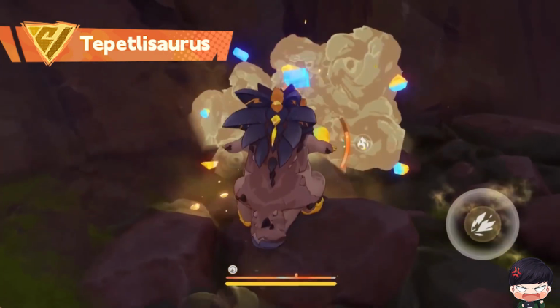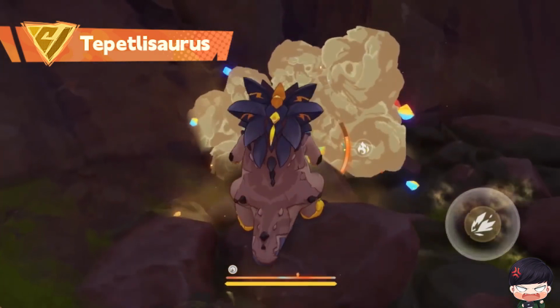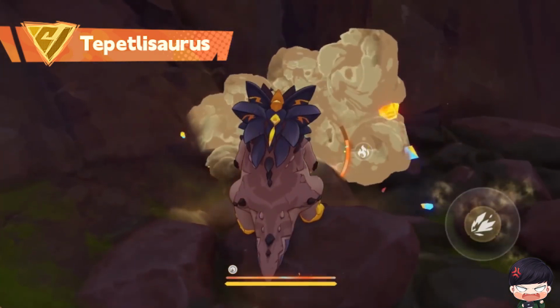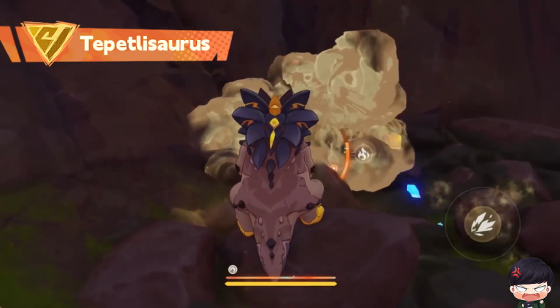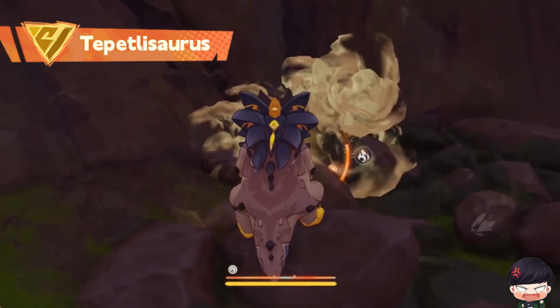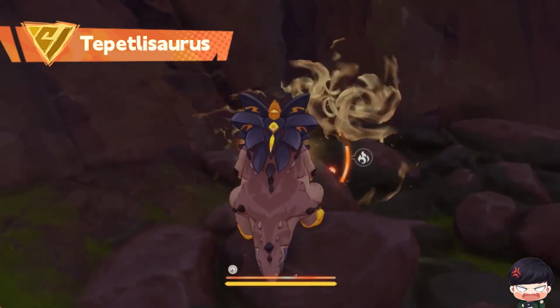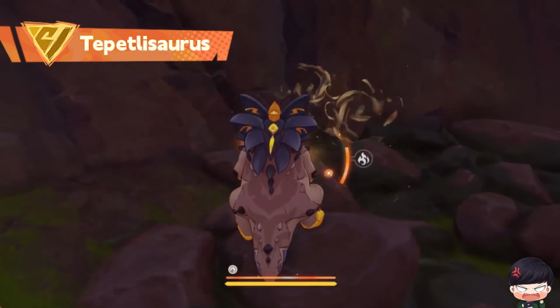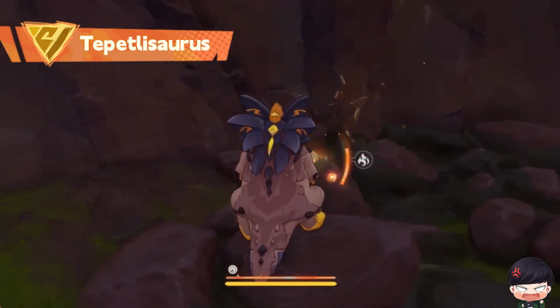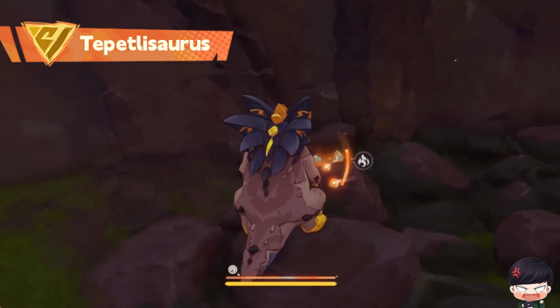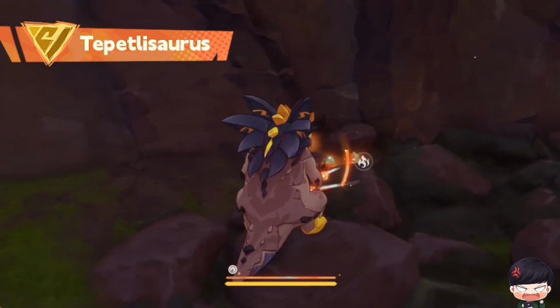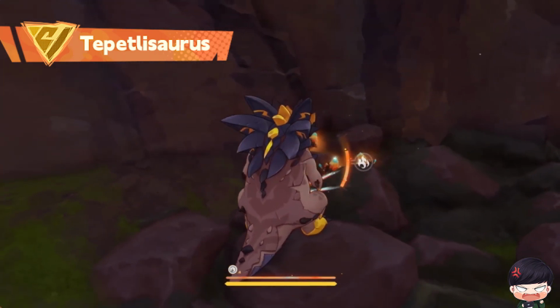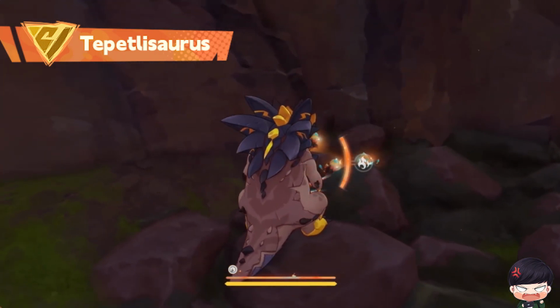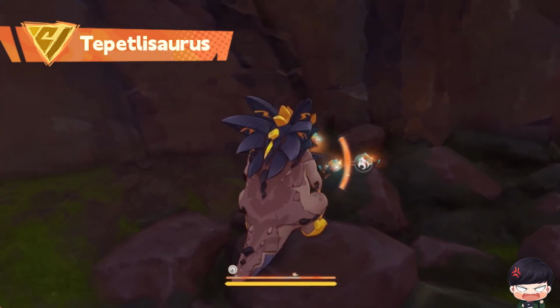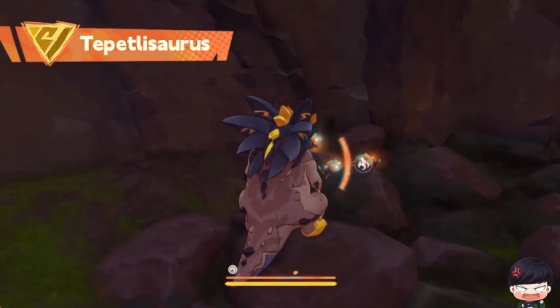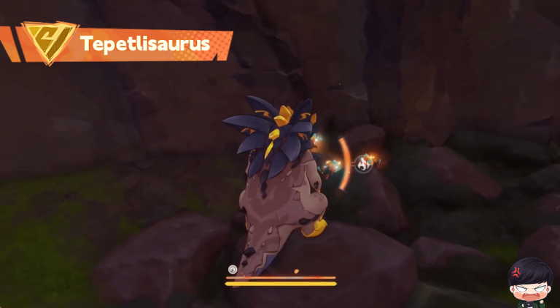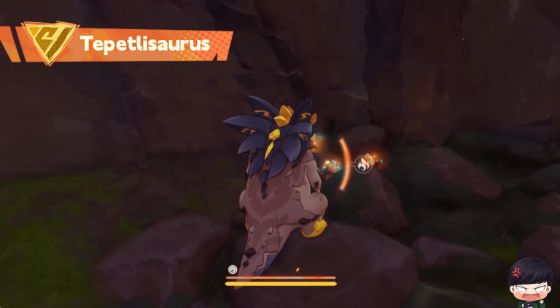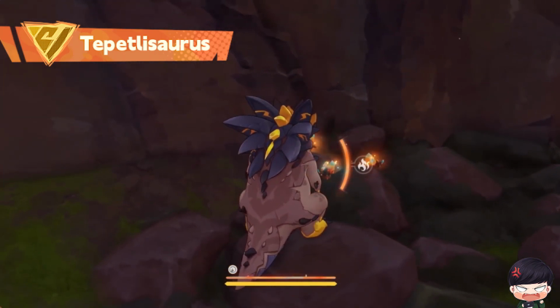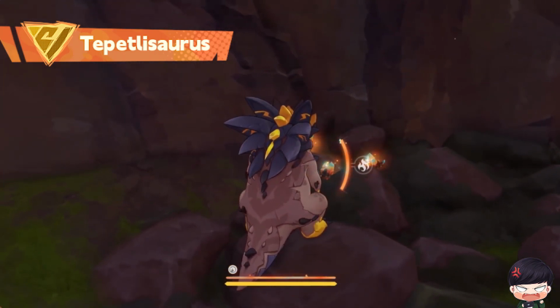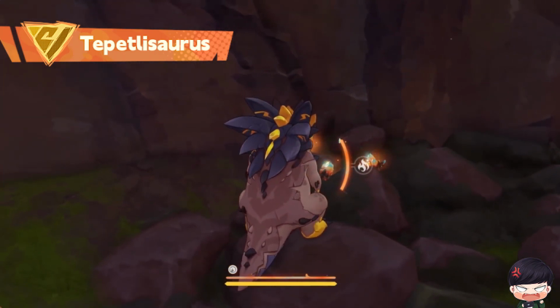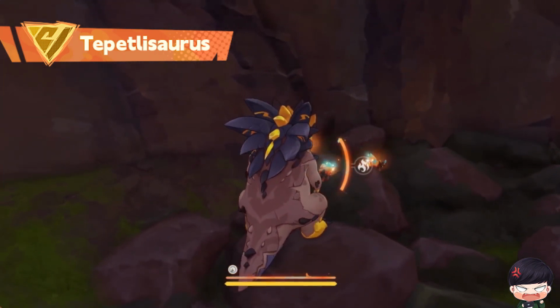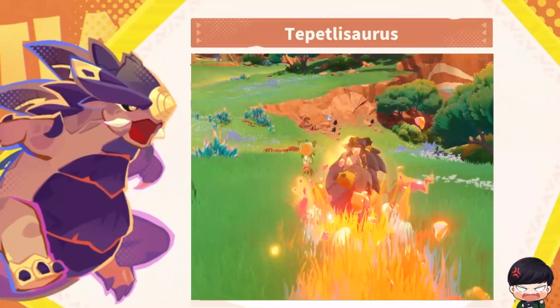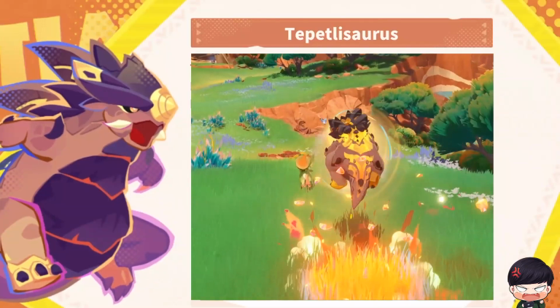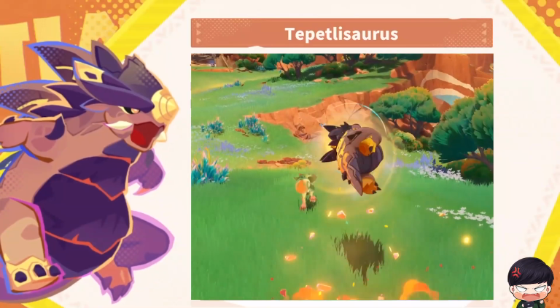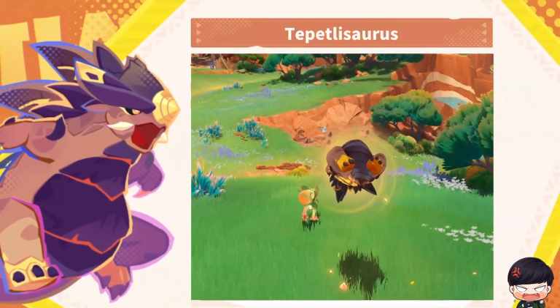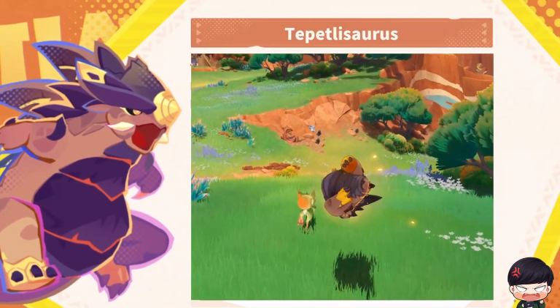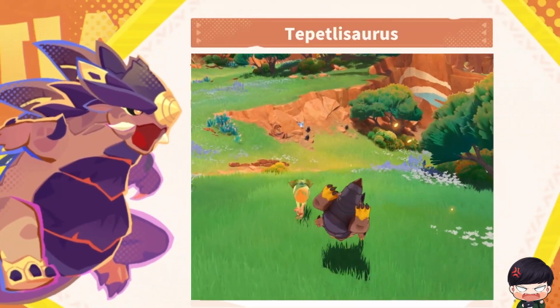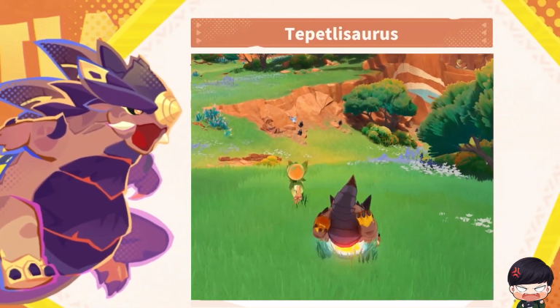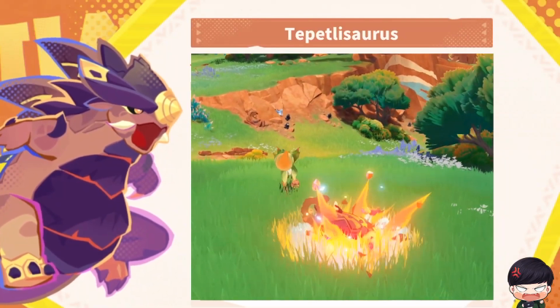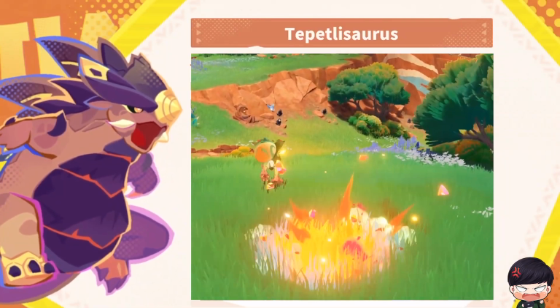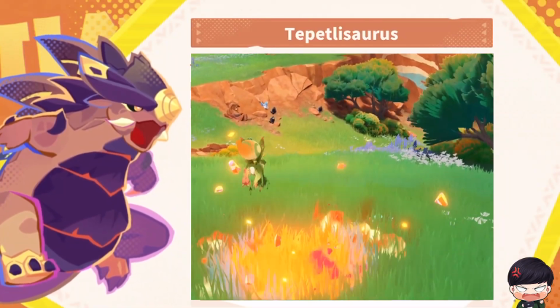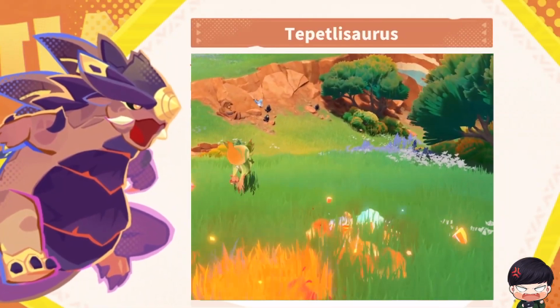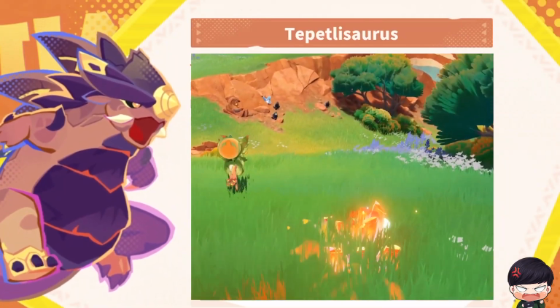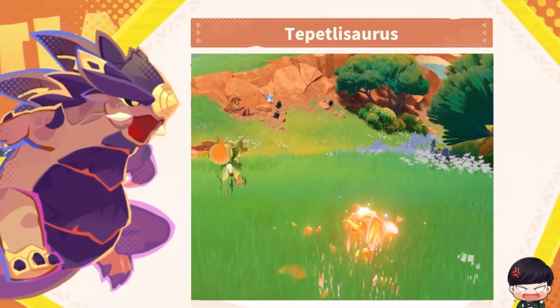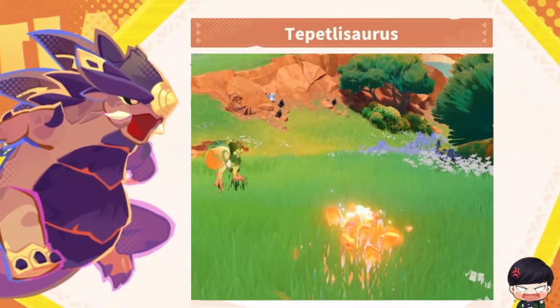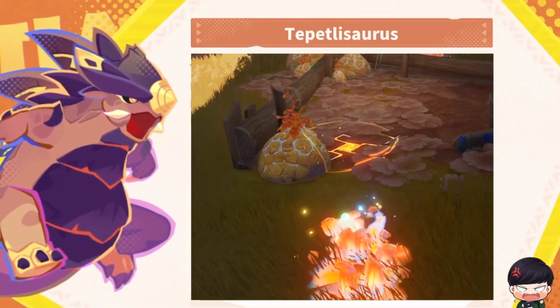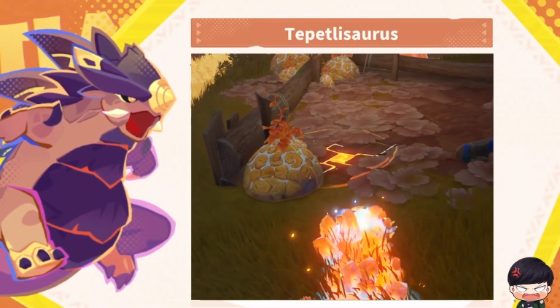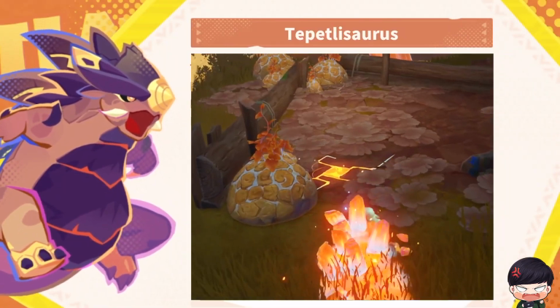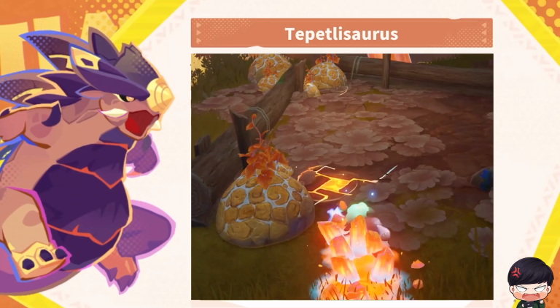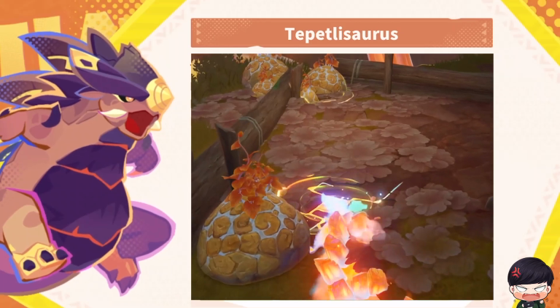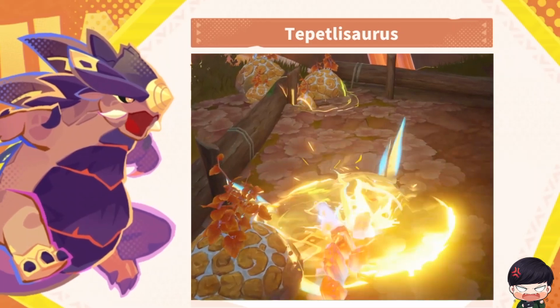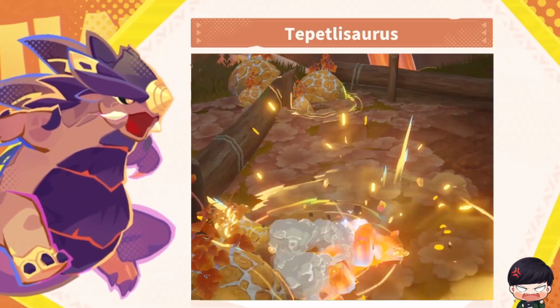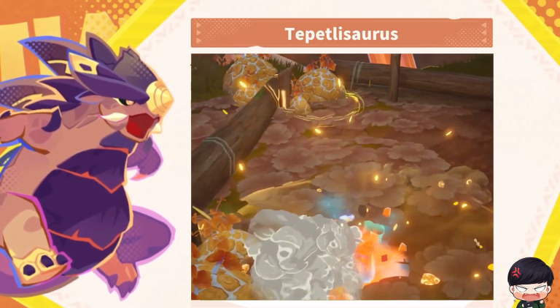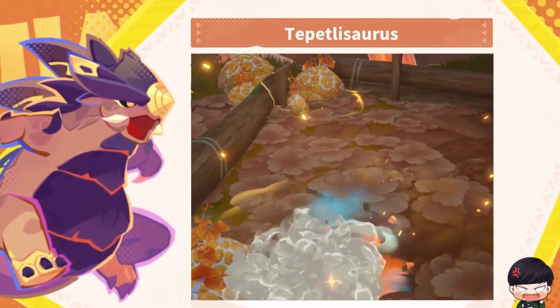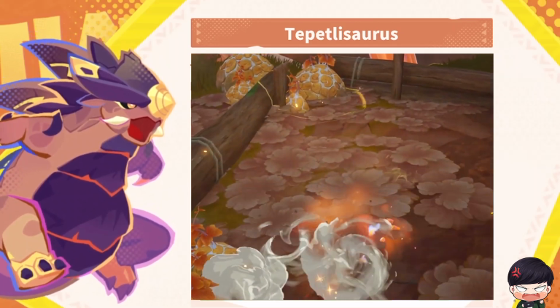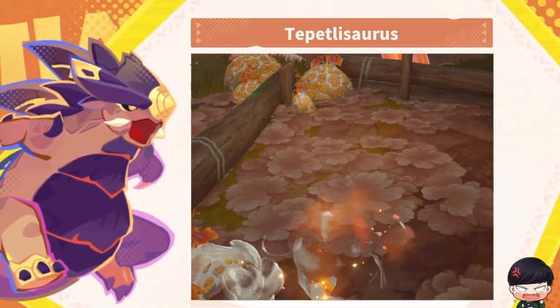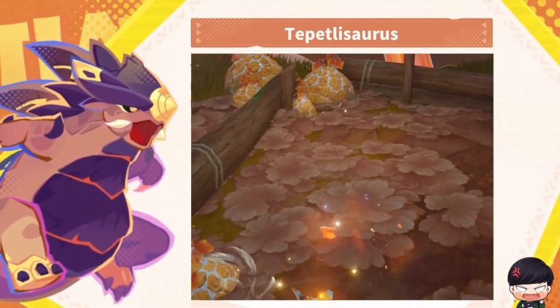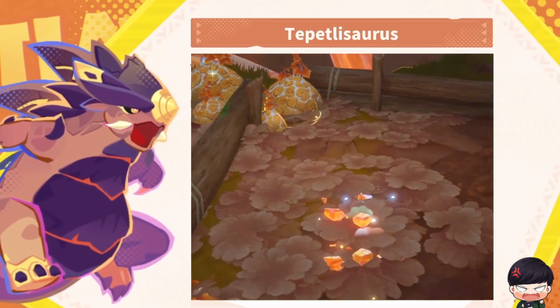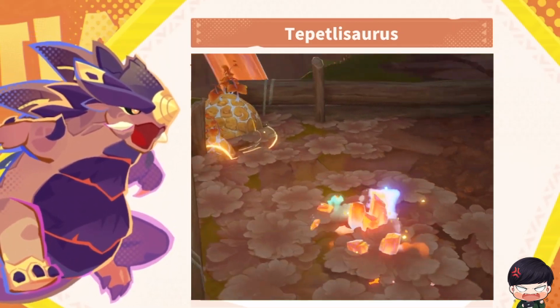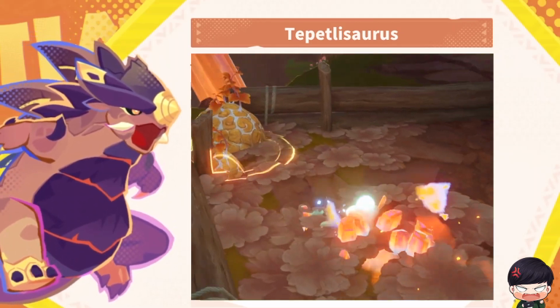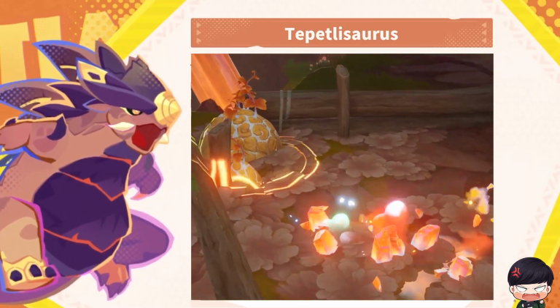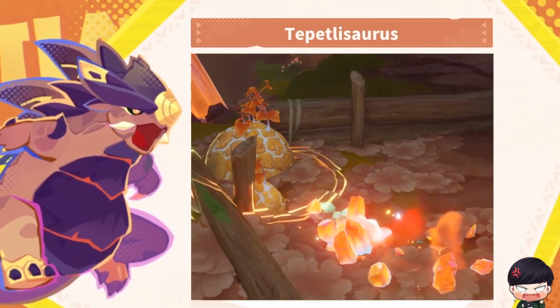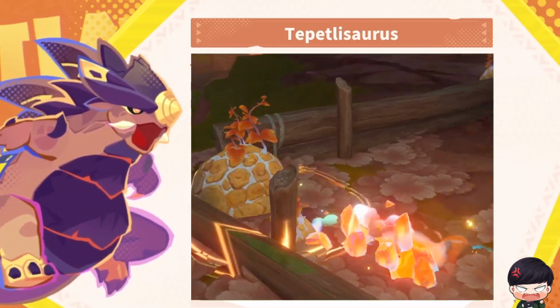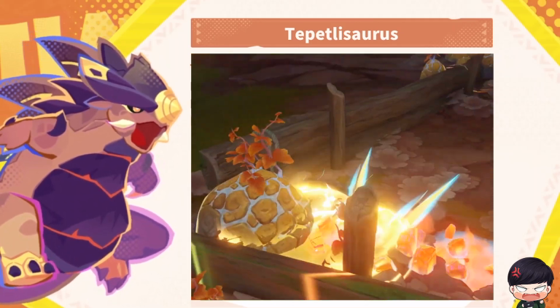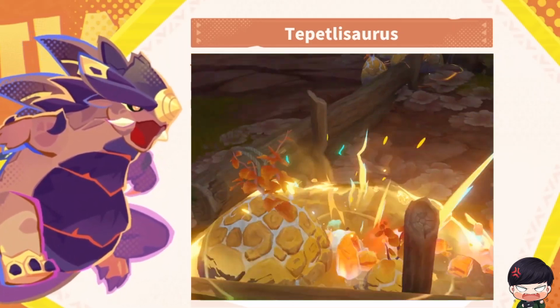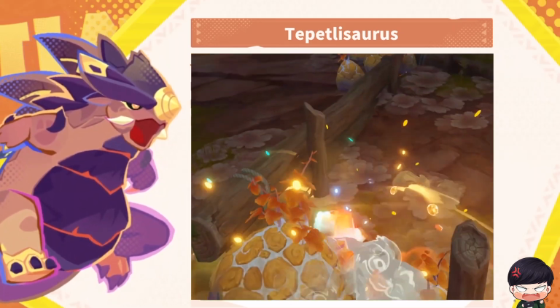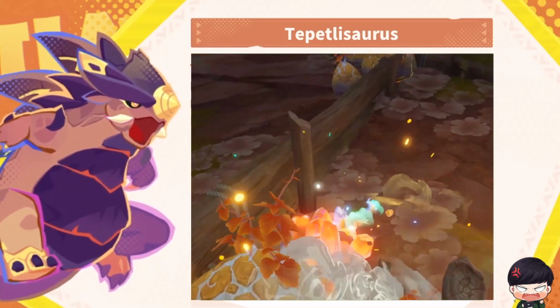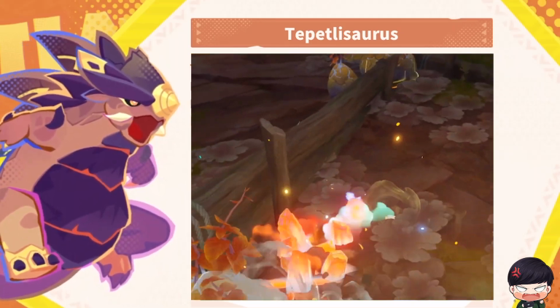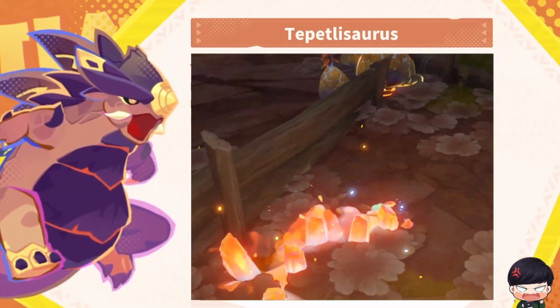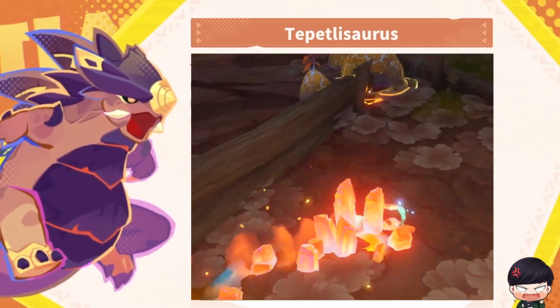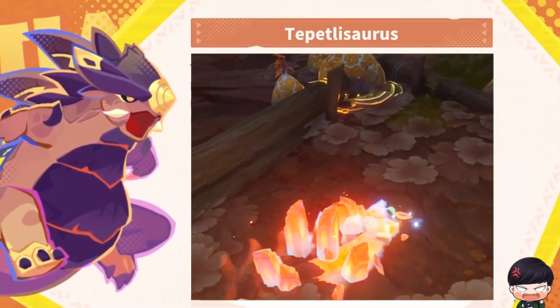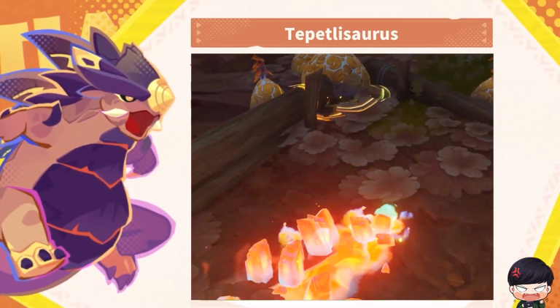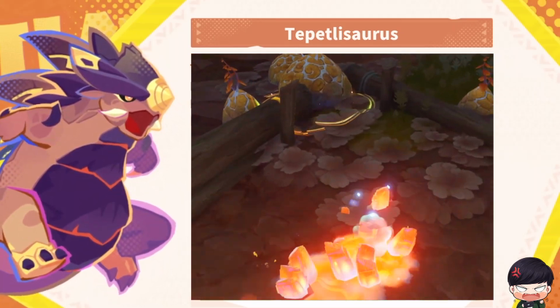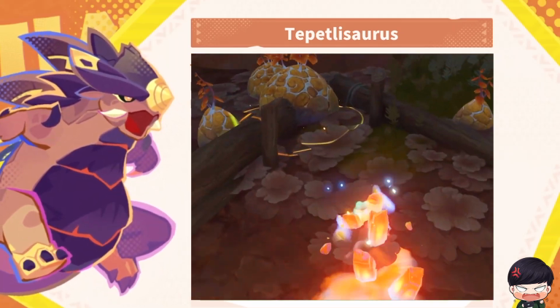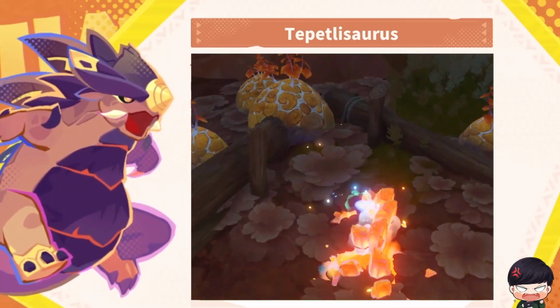Tepetlosaurus are very affectionate Saurians. If they suddenly headbutt you, don't panic — it might be their way of showing affection. Except when they are angry, of course.